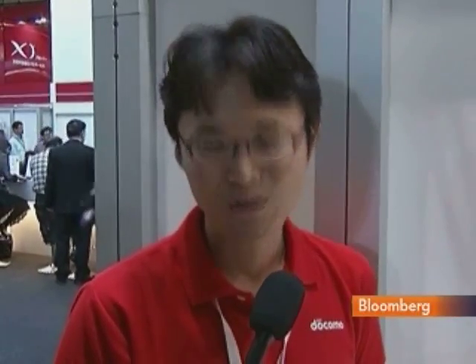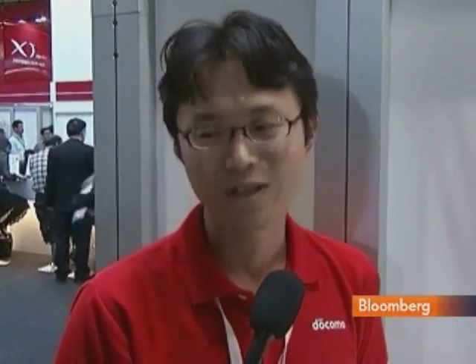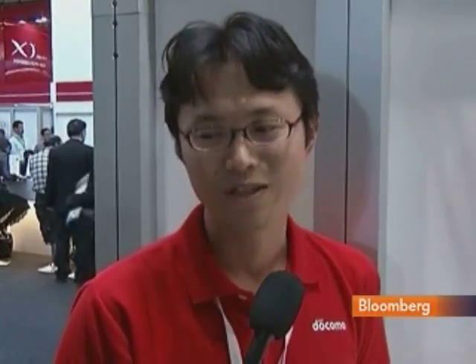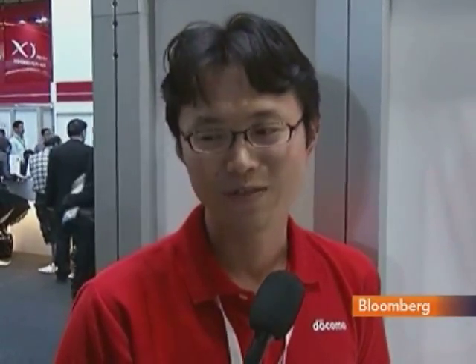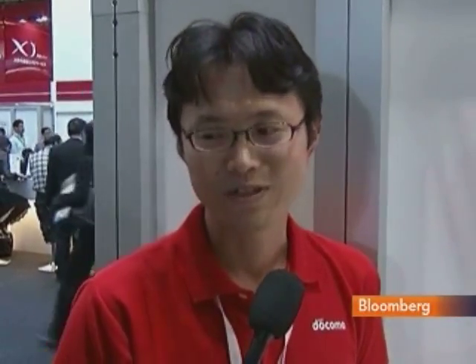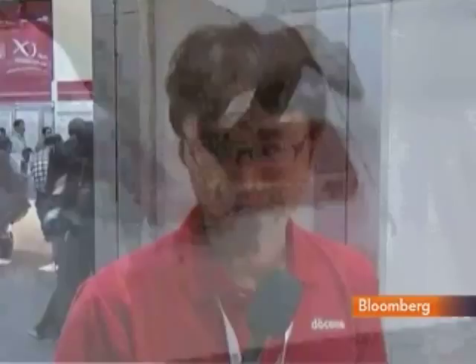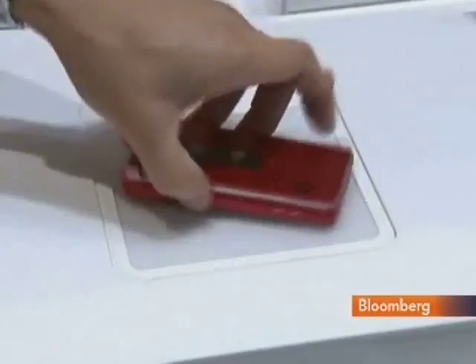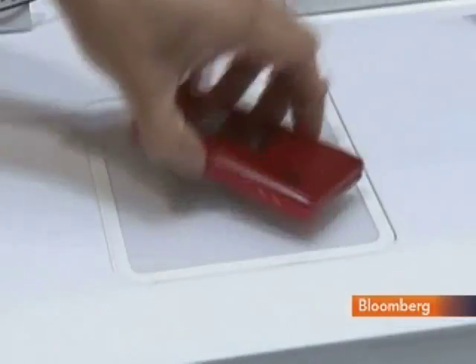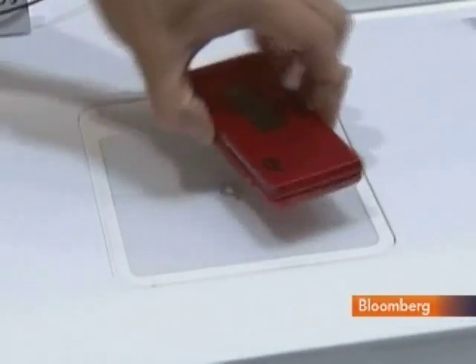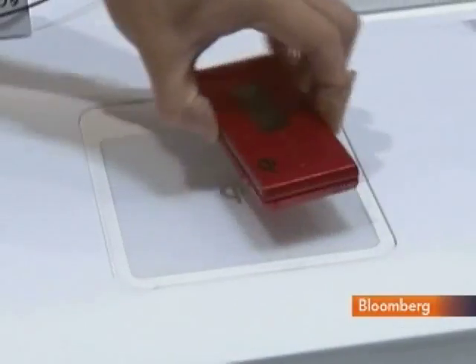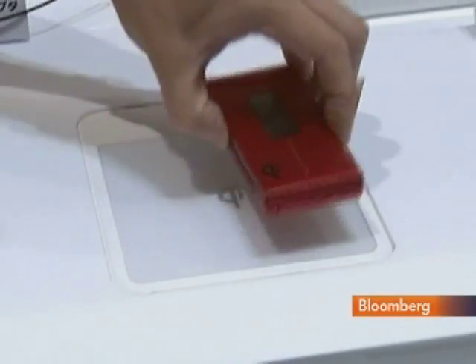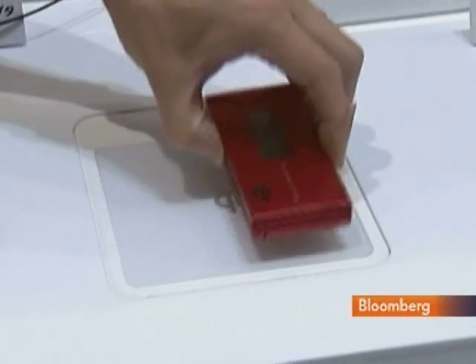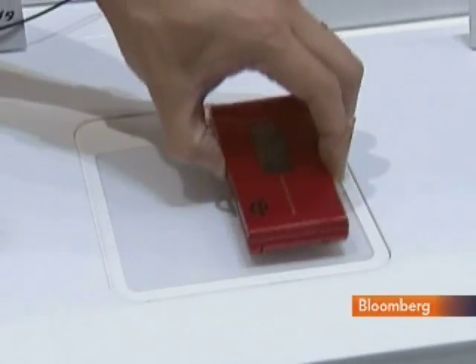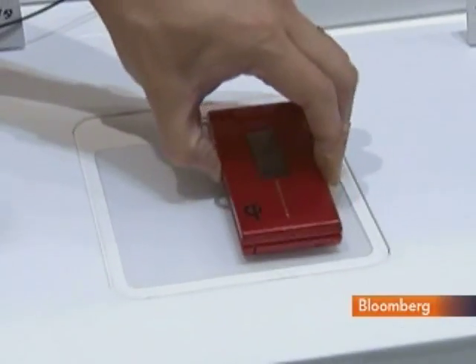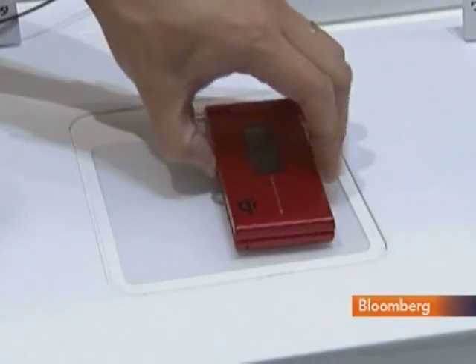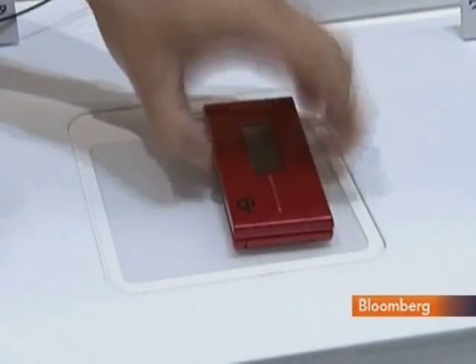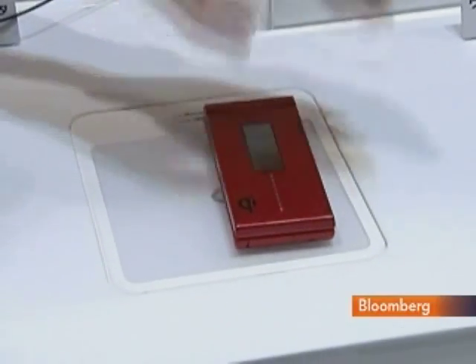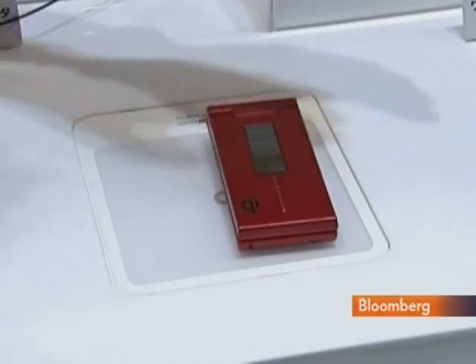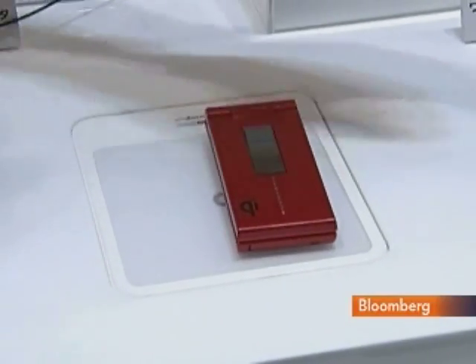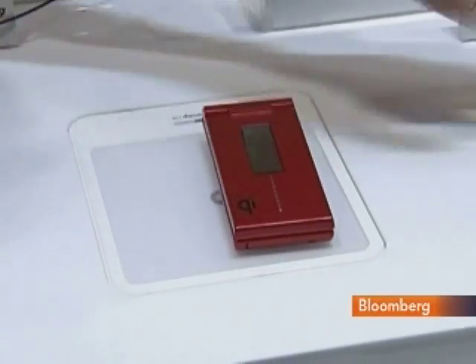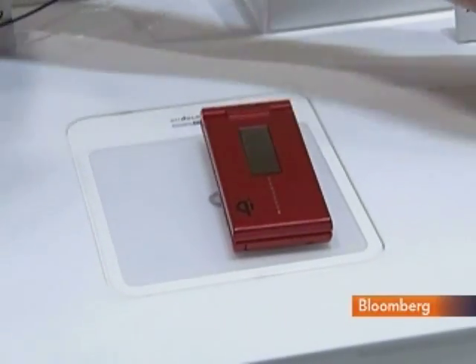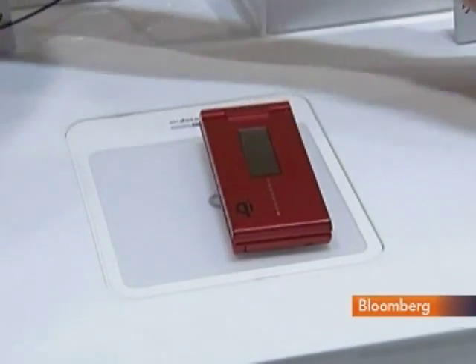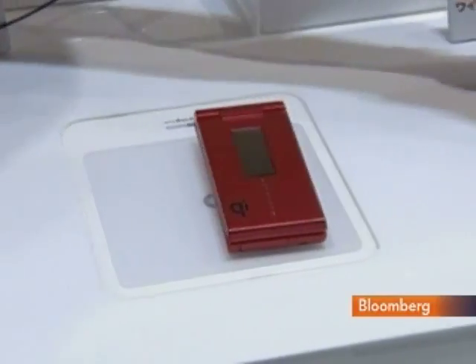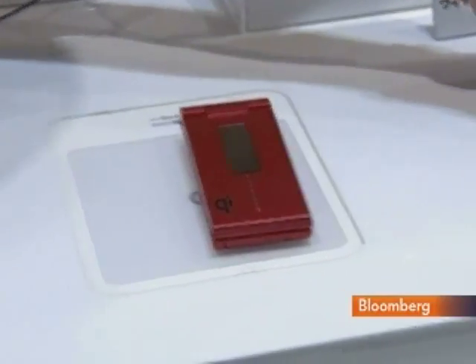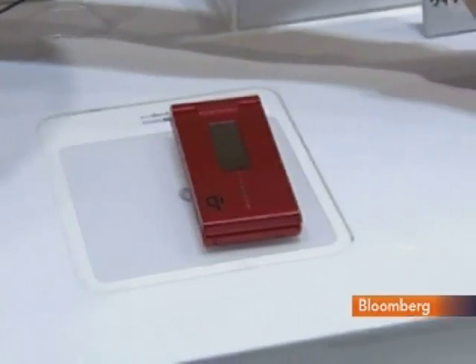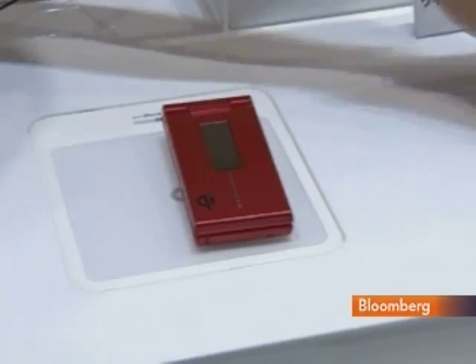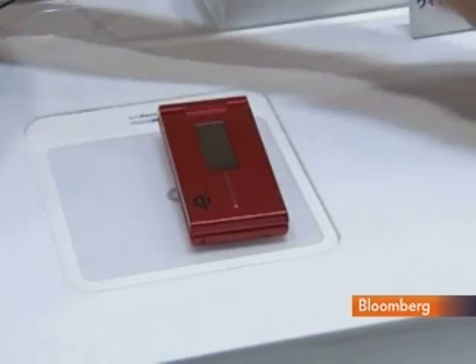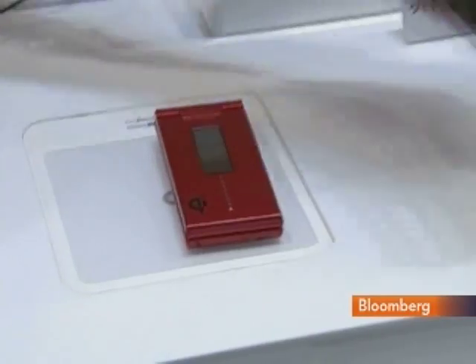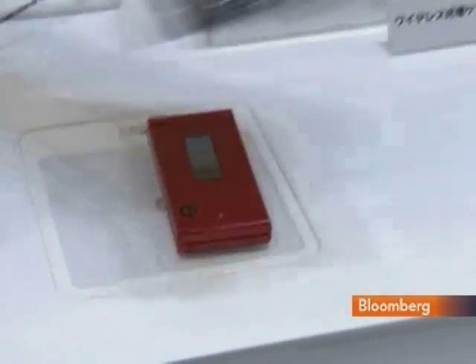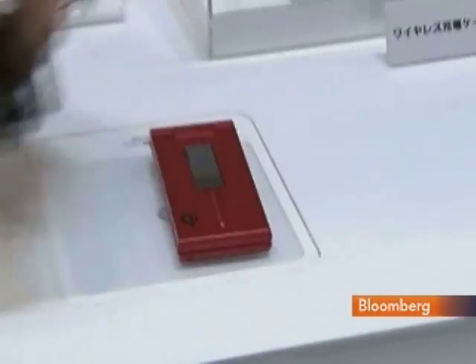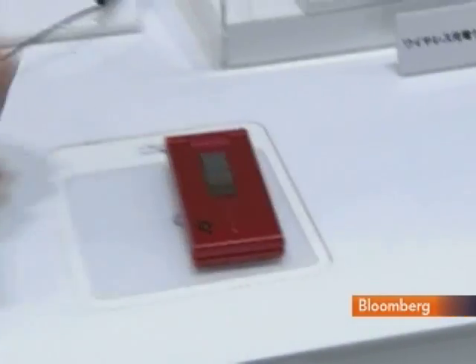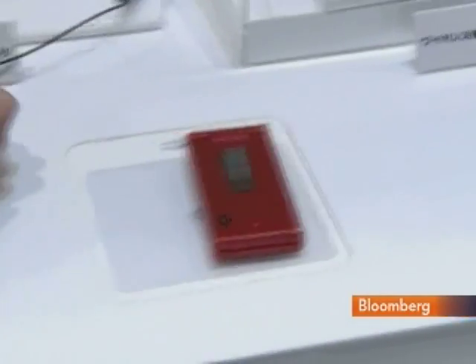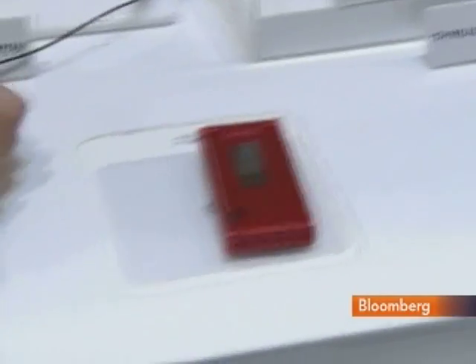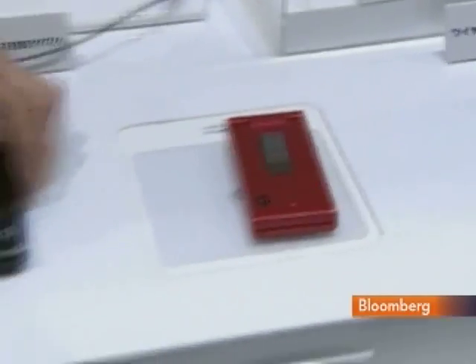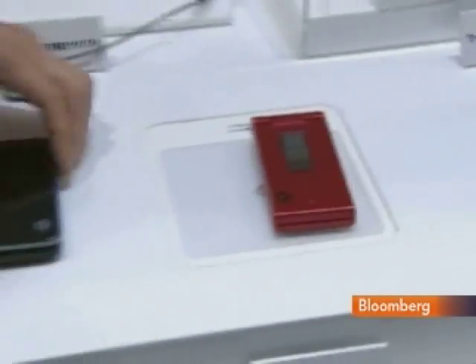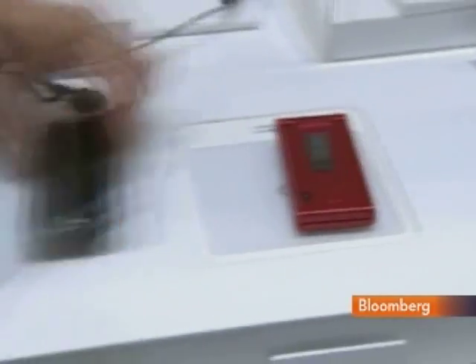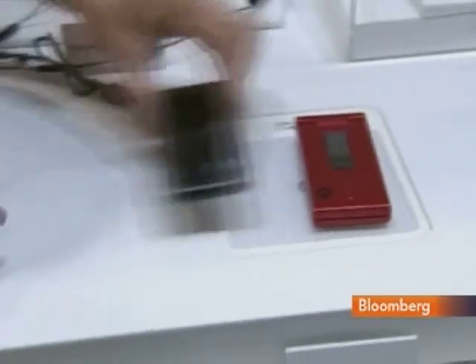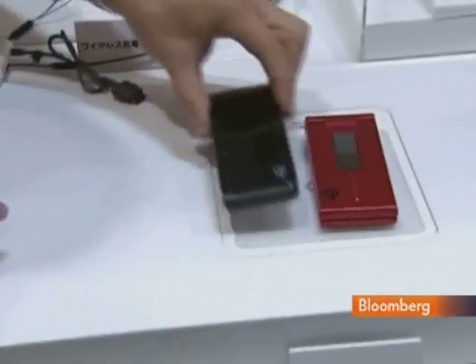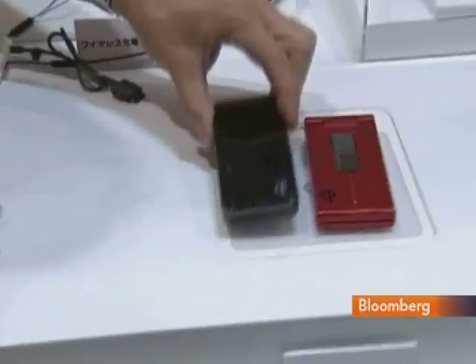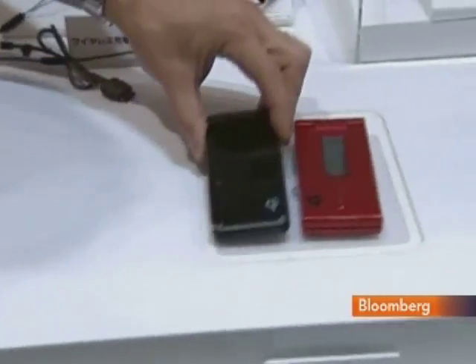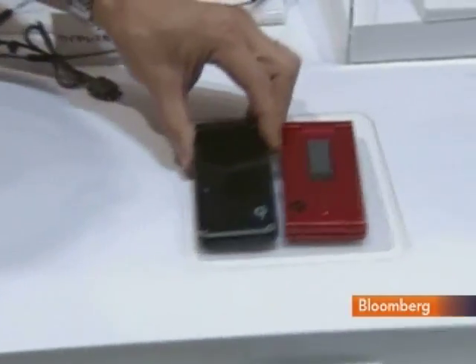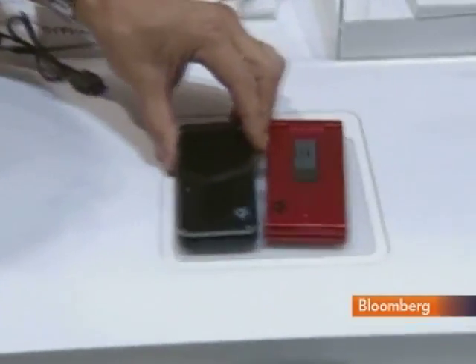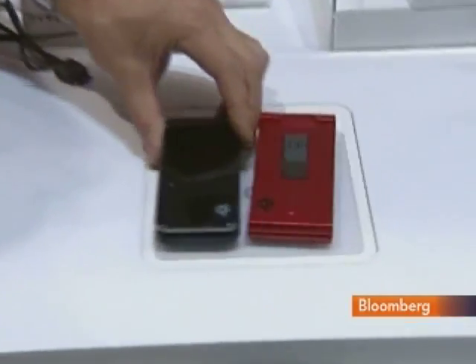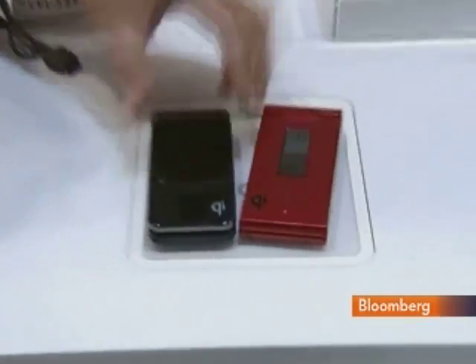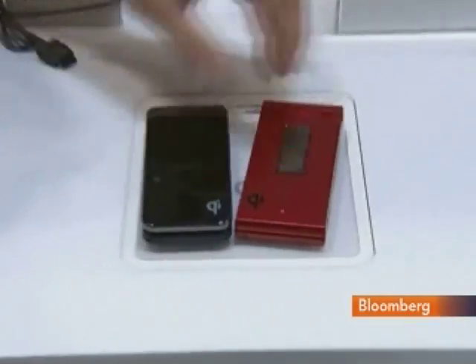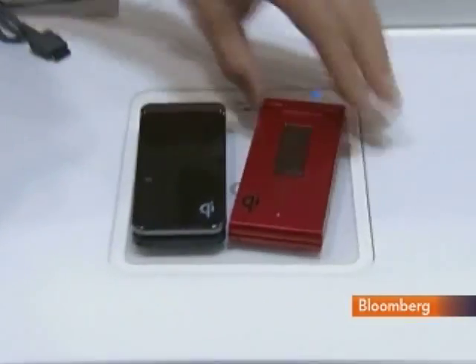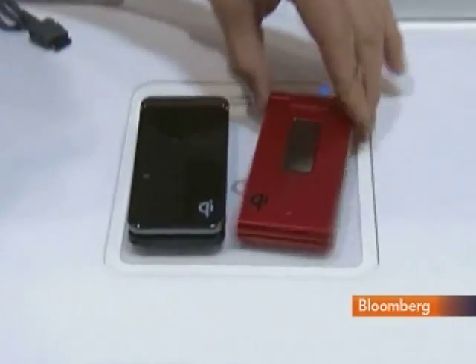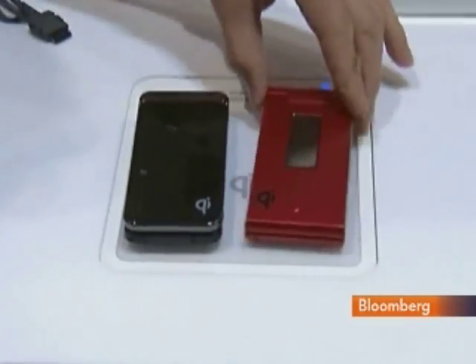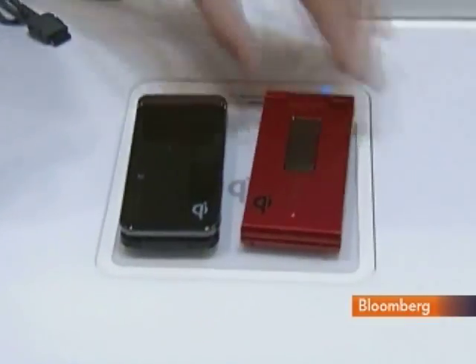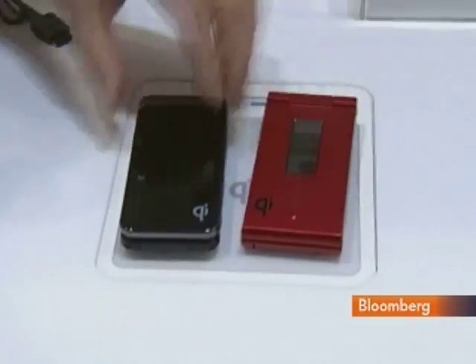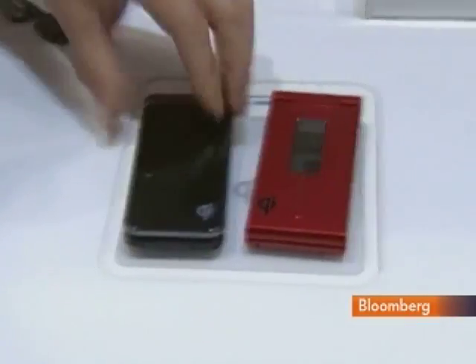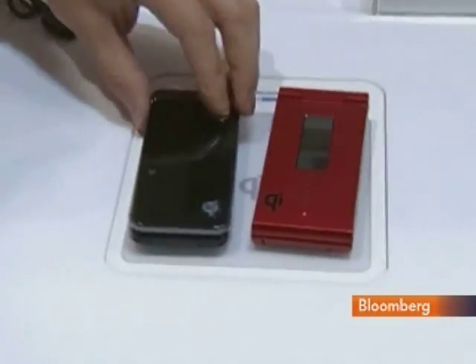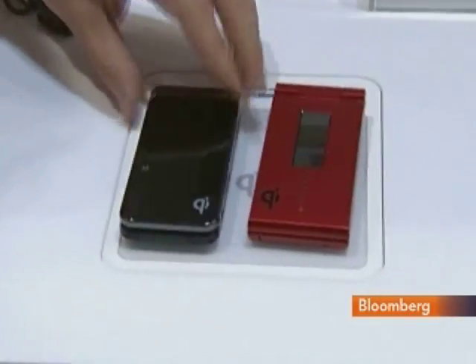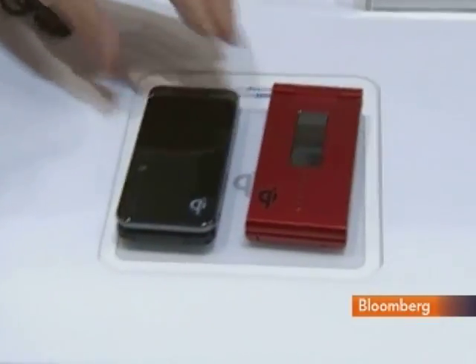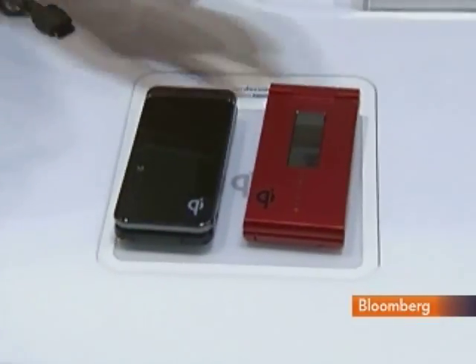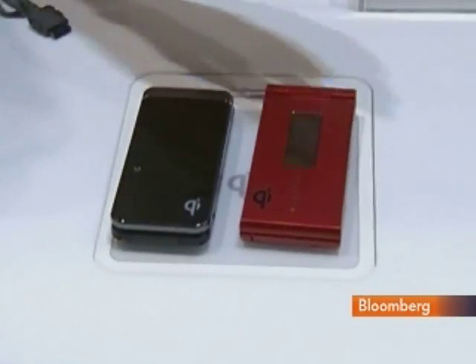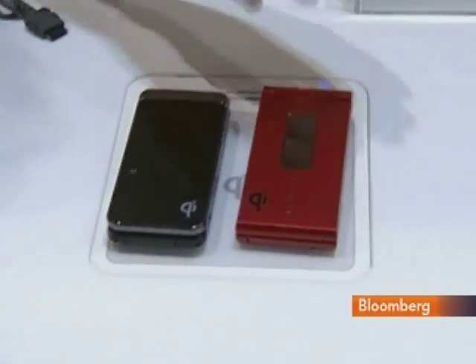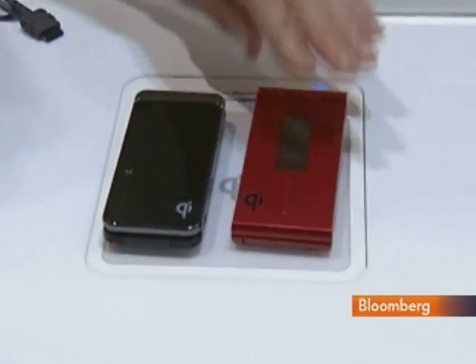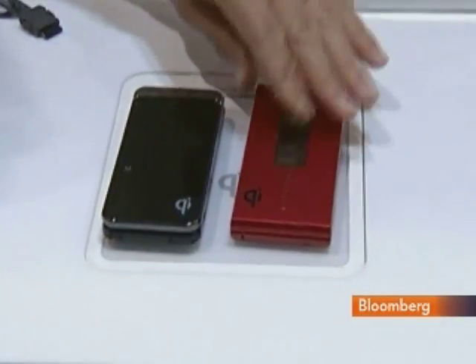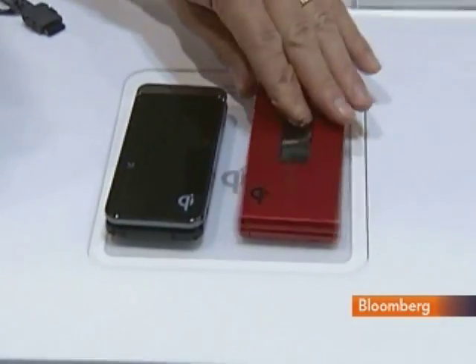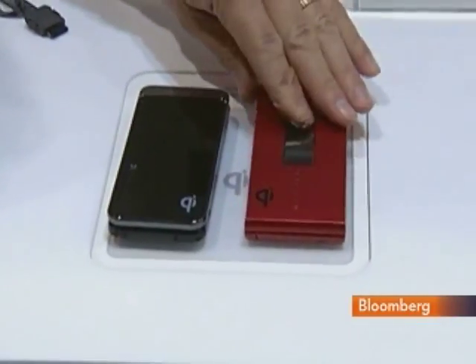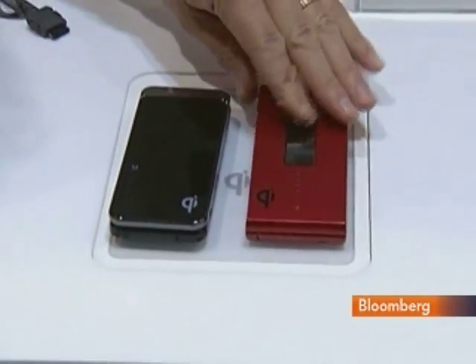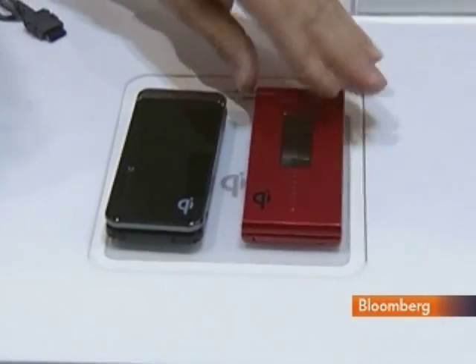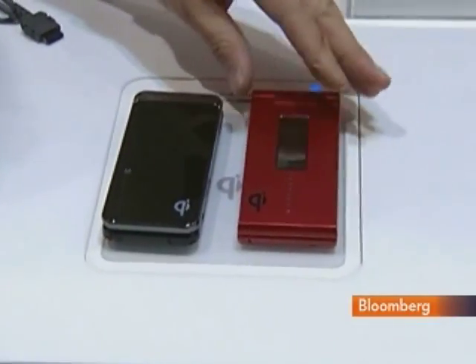You place your mobile here and the sensor automatically starts charging, no matter how you place it. You can even charge two mobiles at a time.